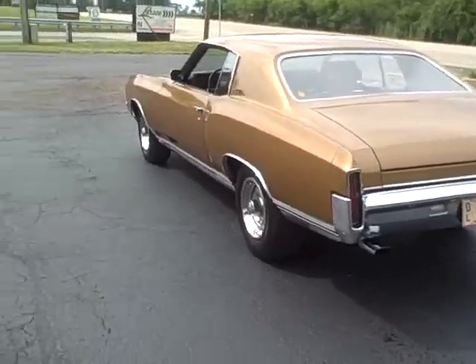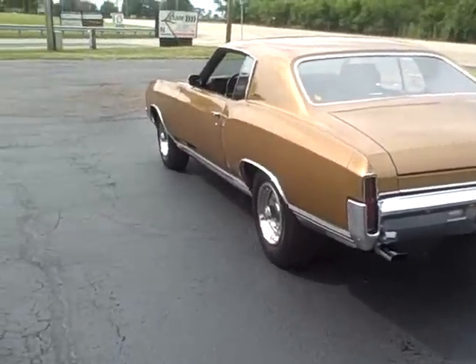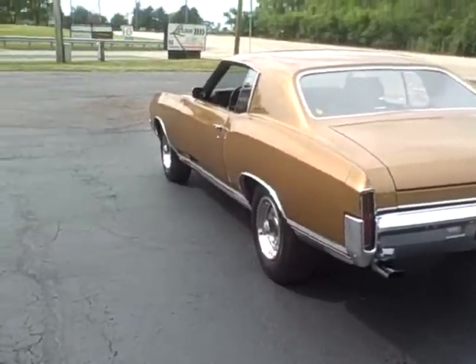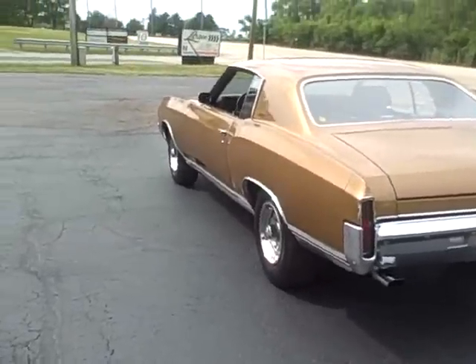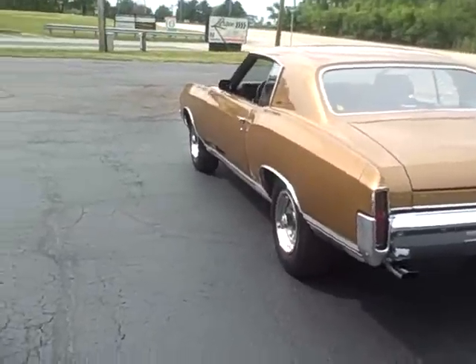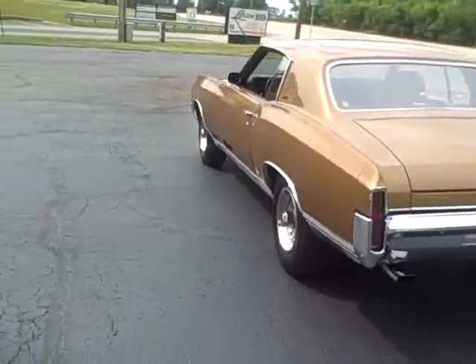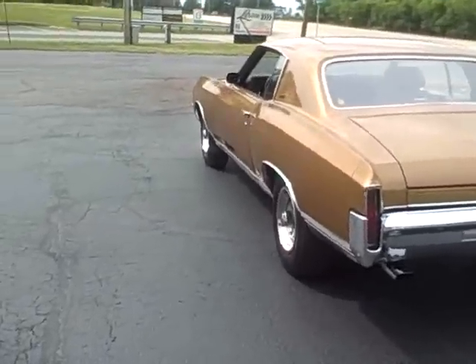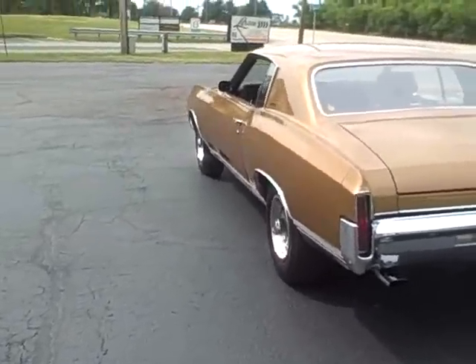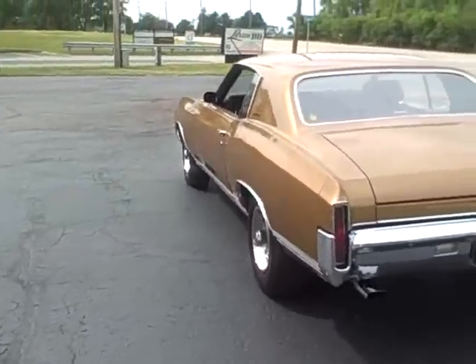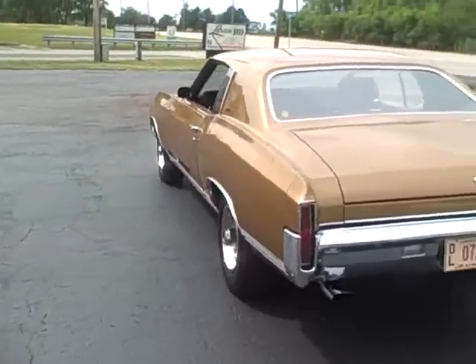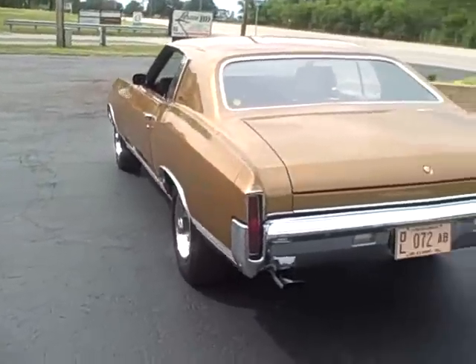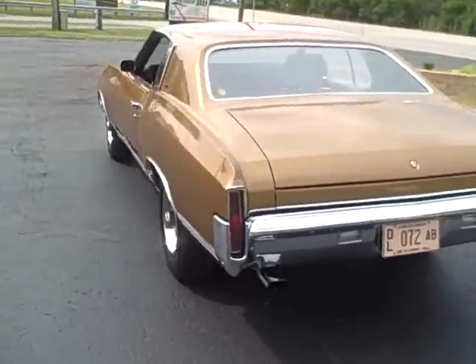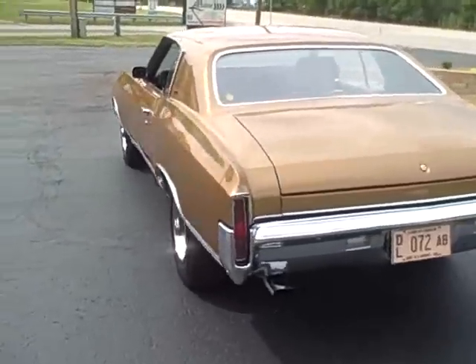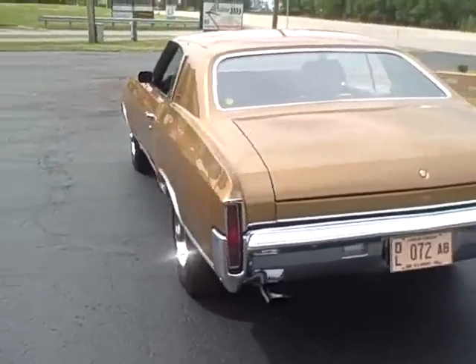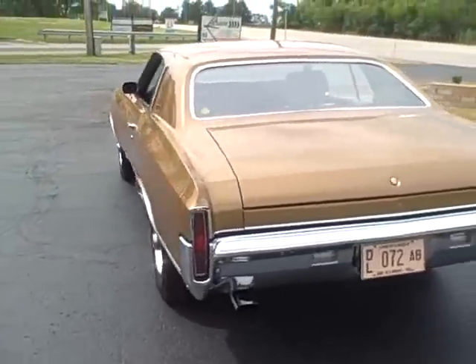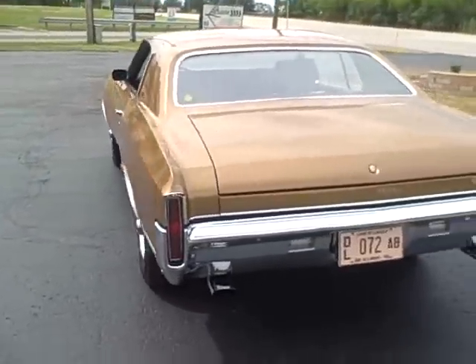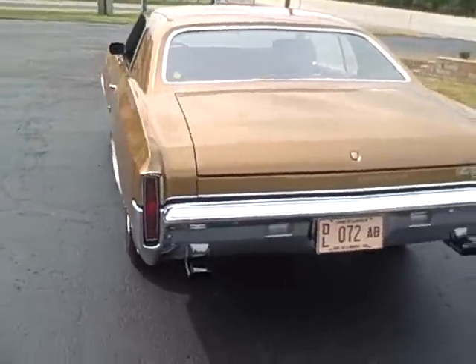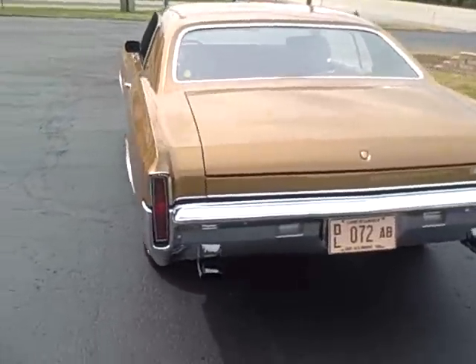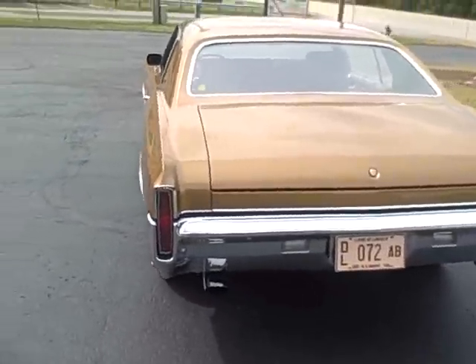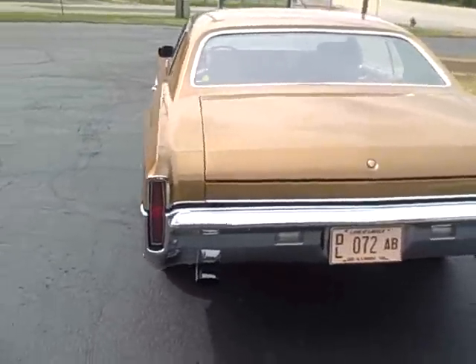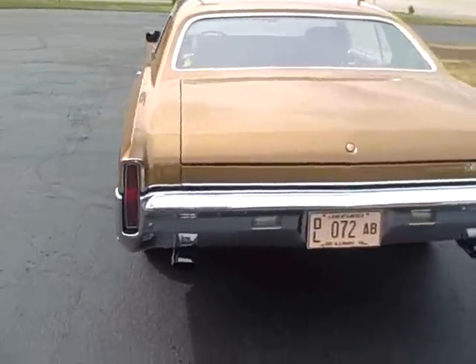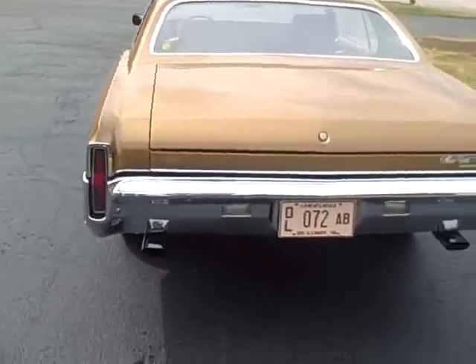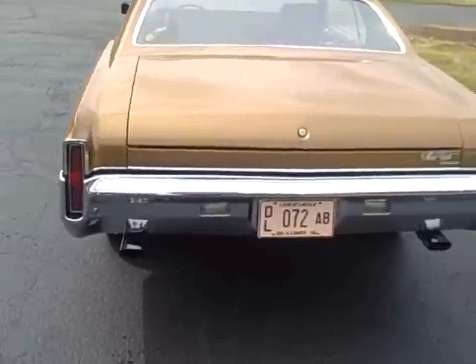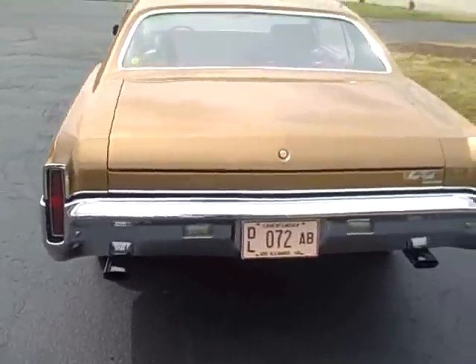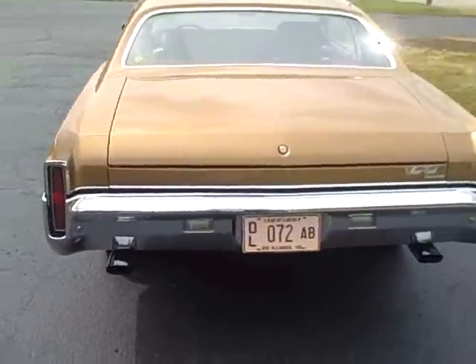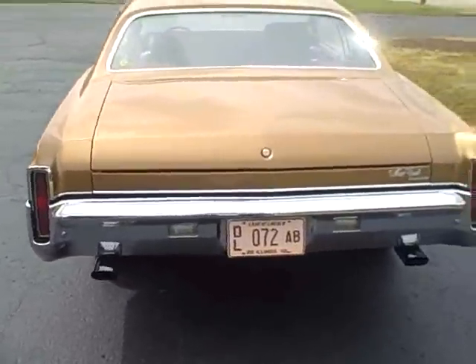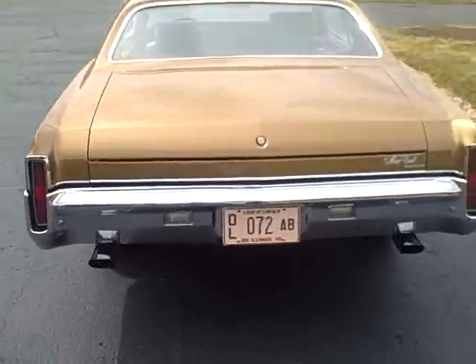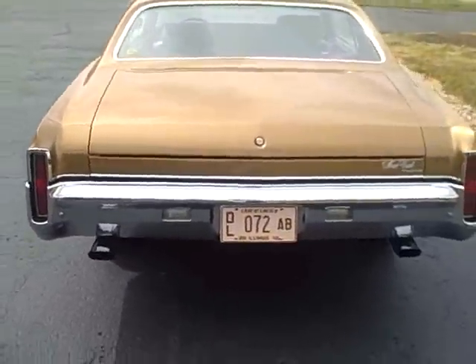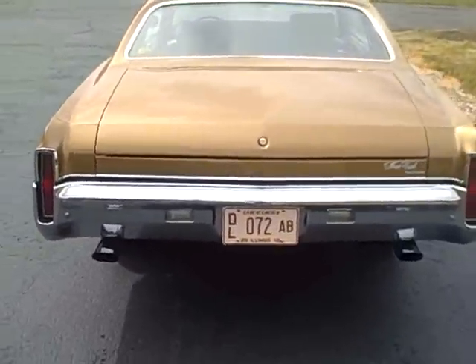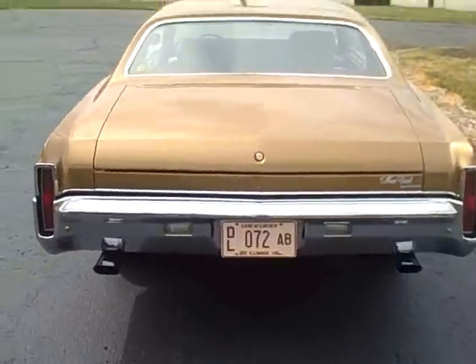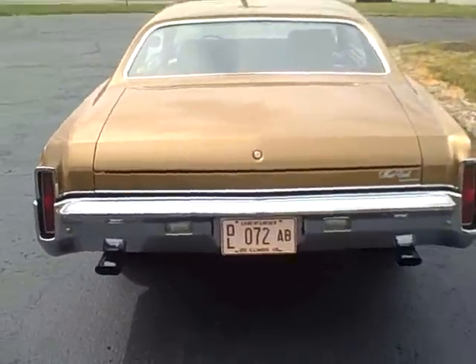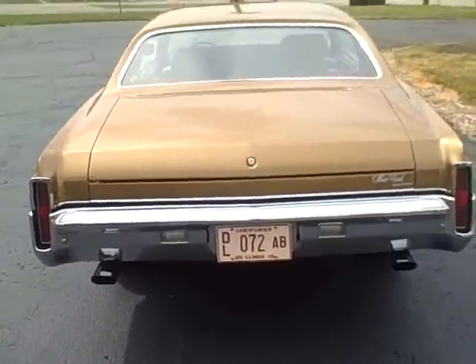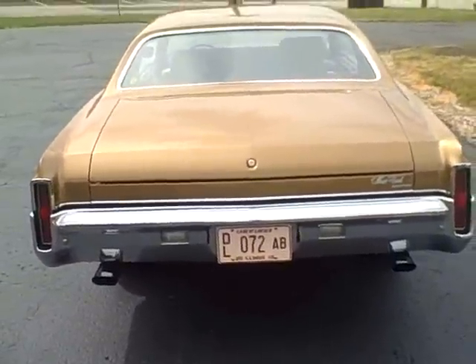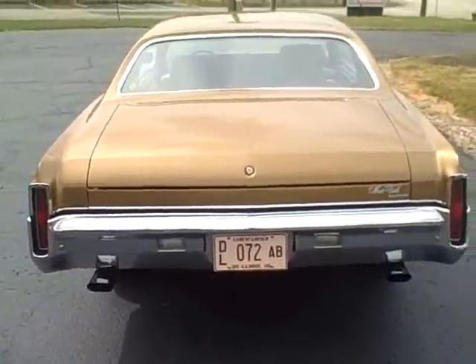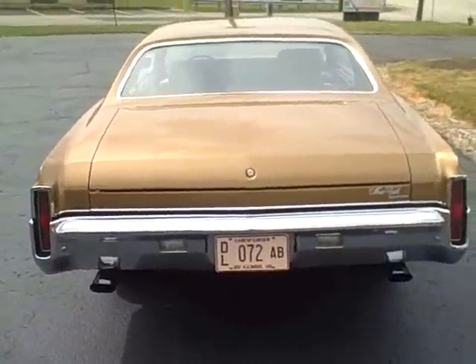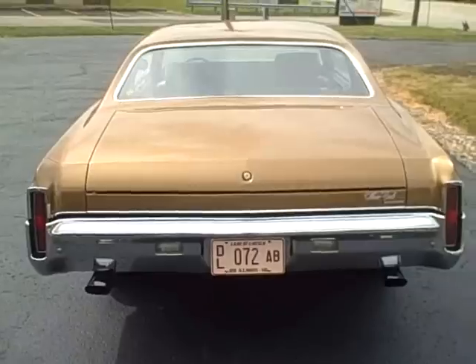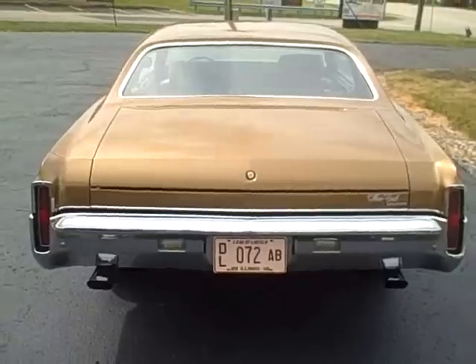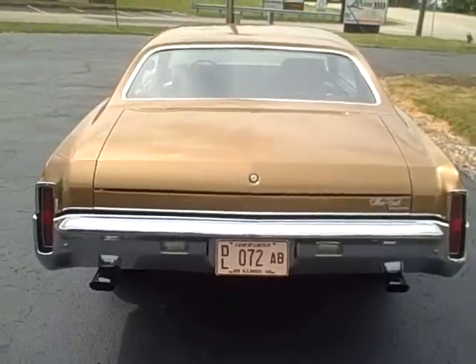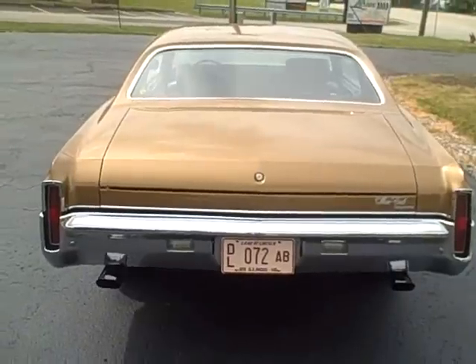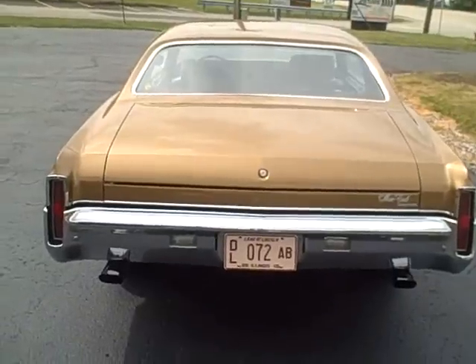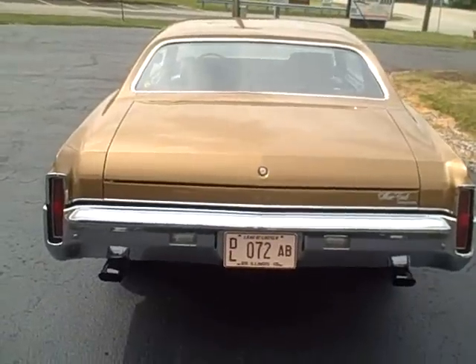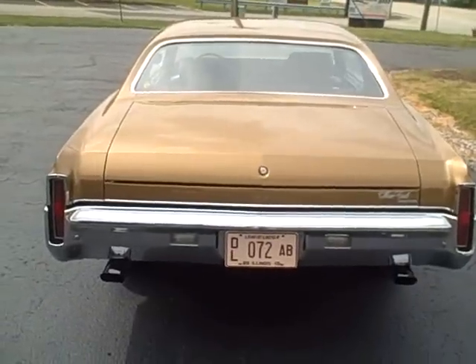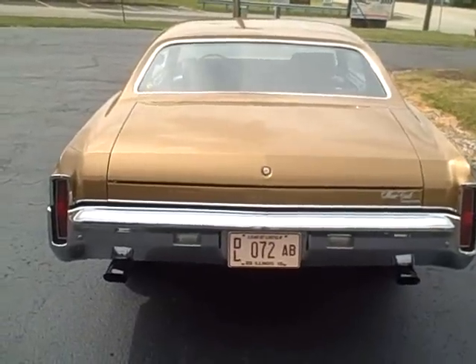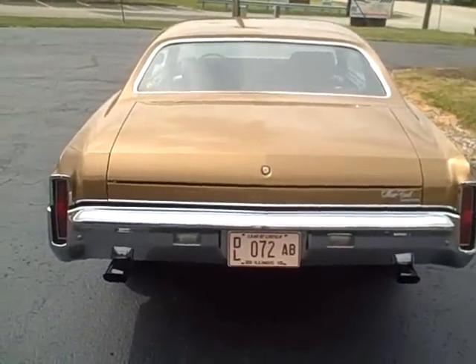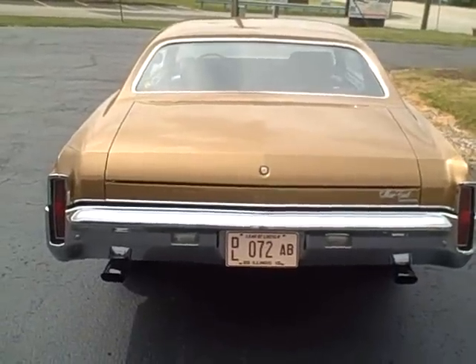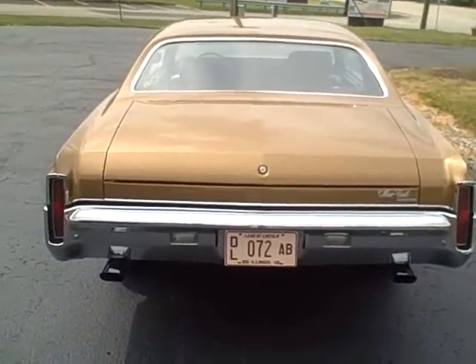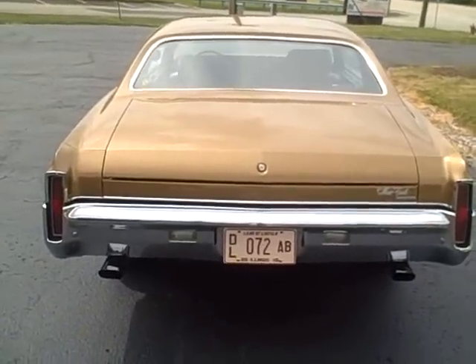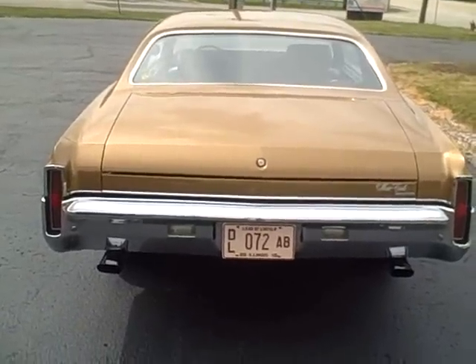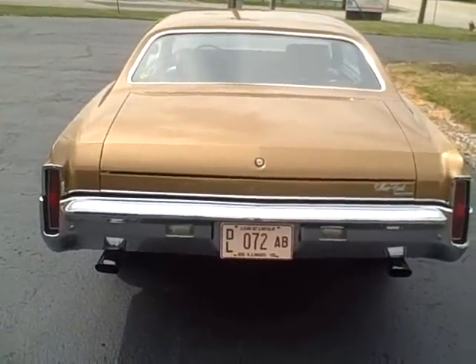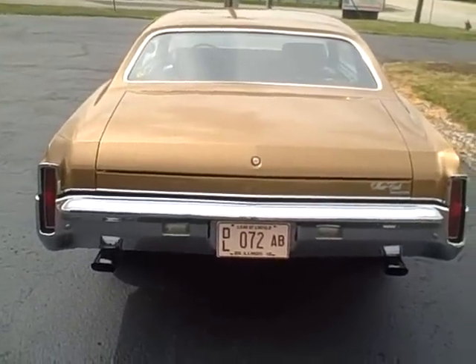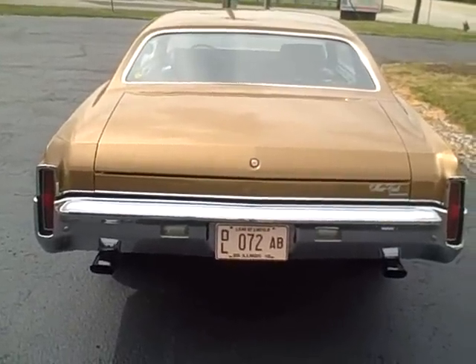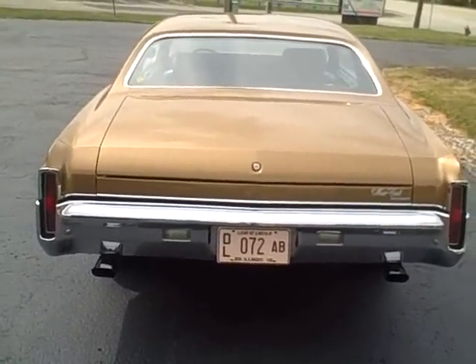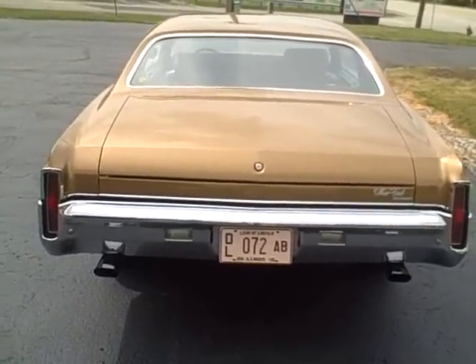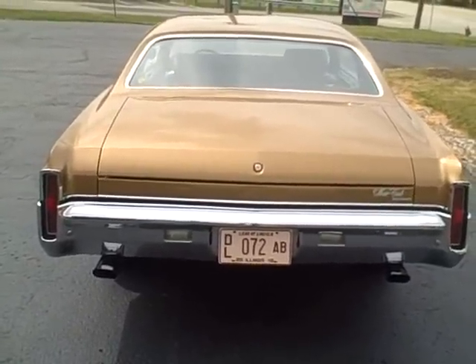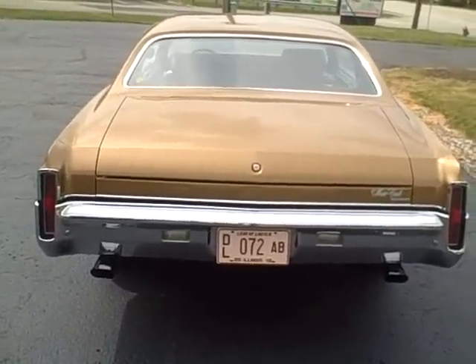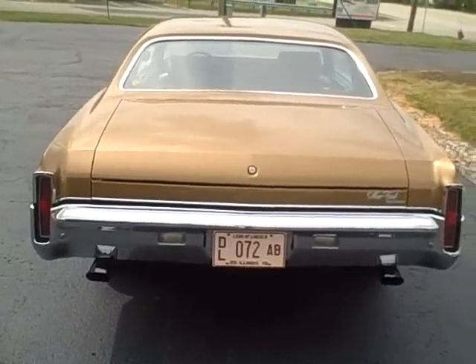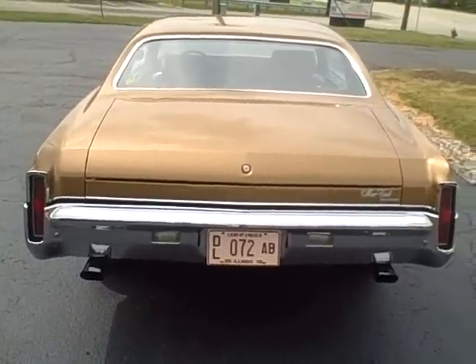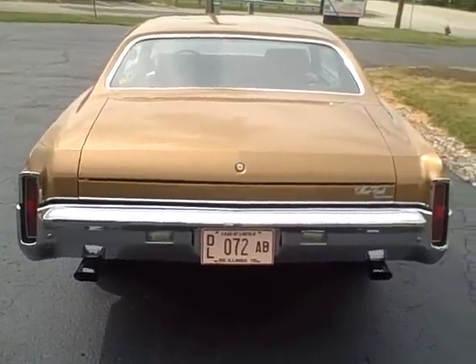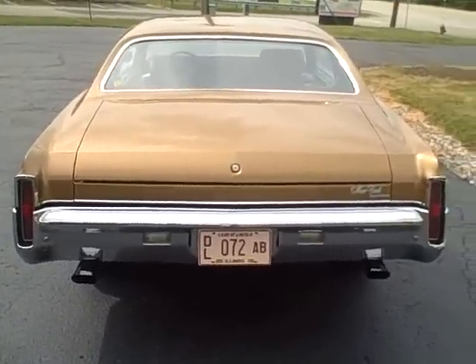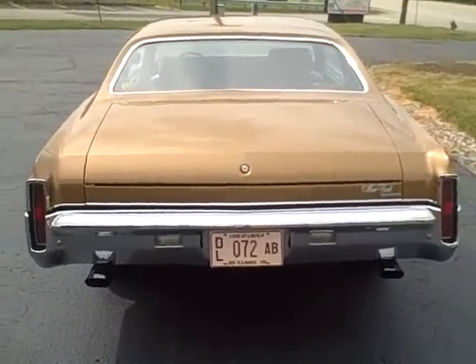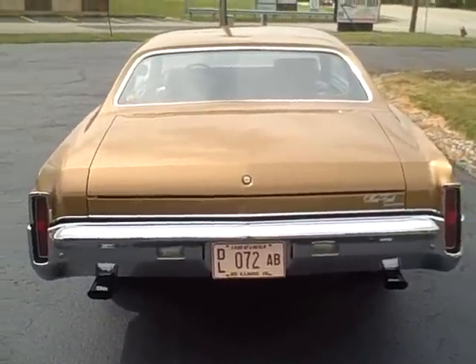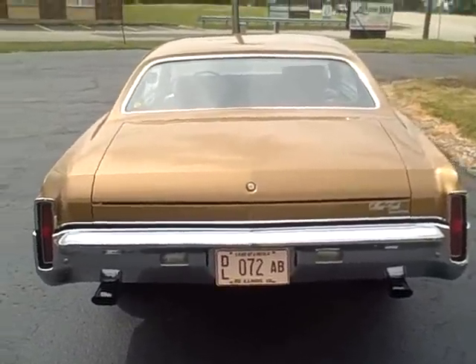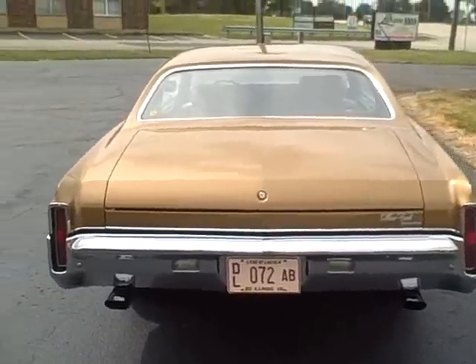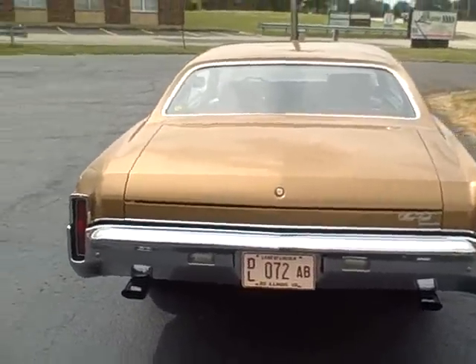Again, this is all numbers matching, 1970 Monte Carlo. Listen to that purr. We've got to take this to some car shows.